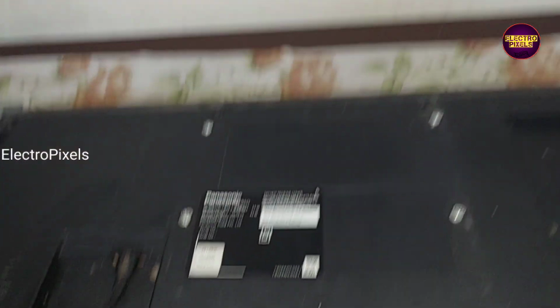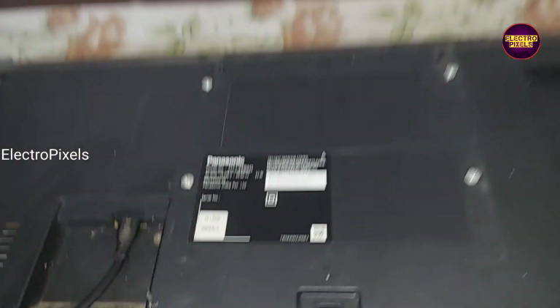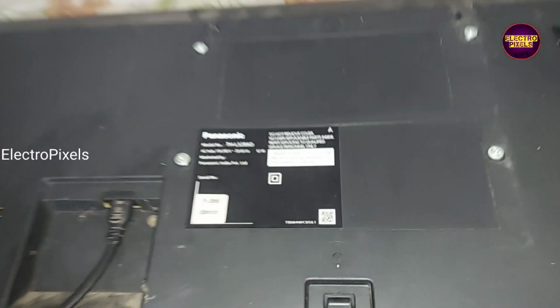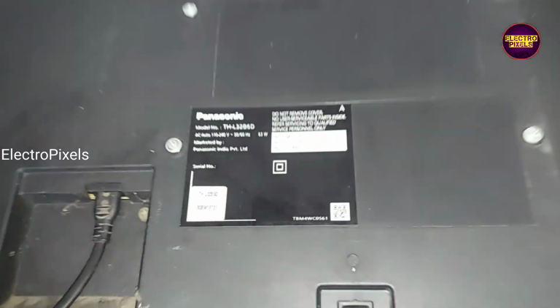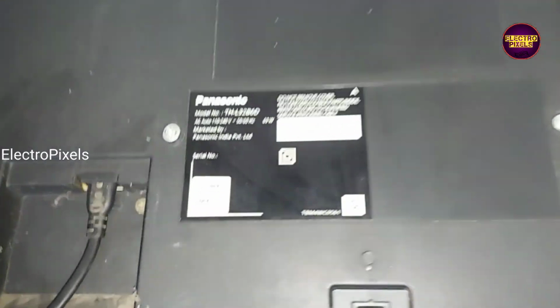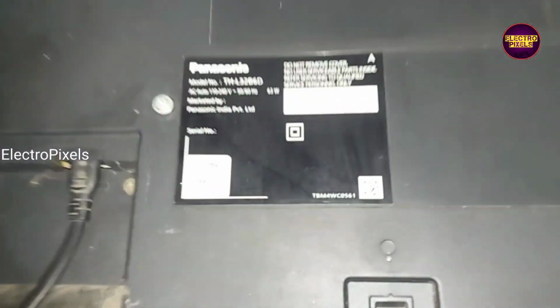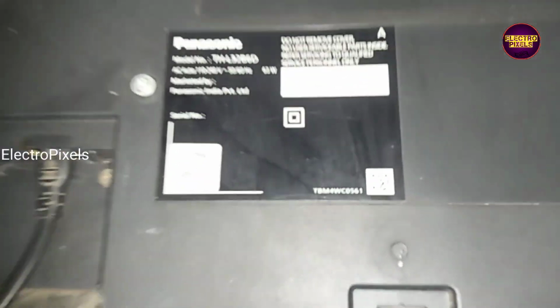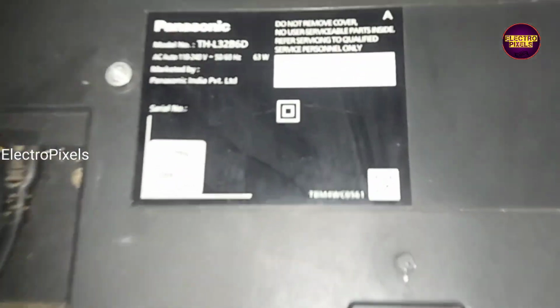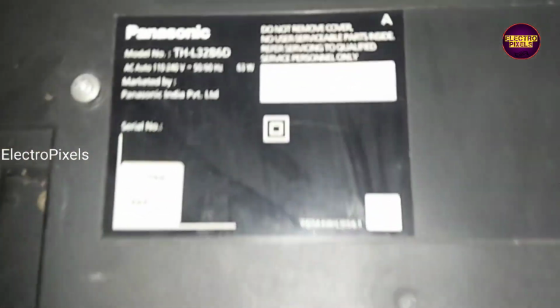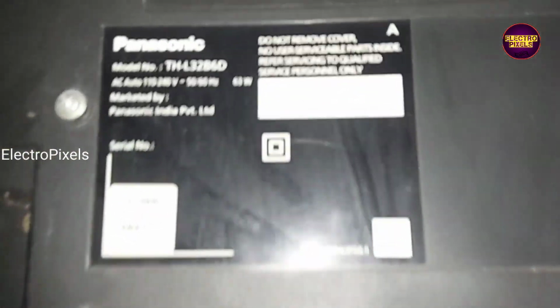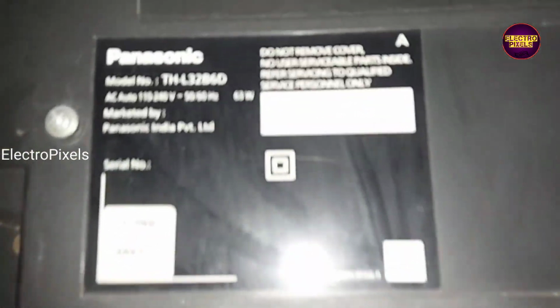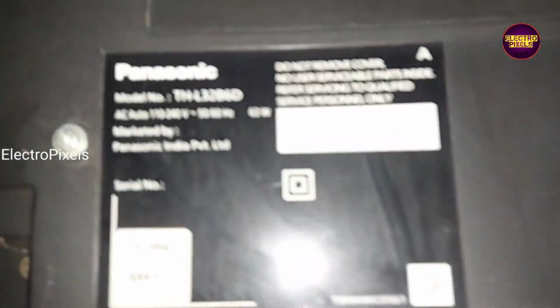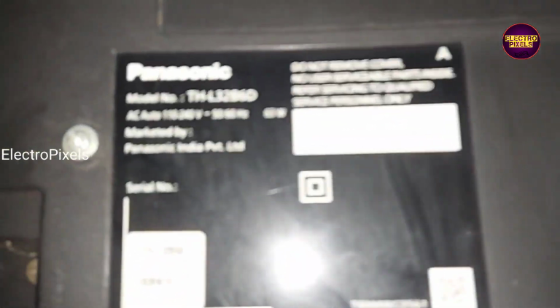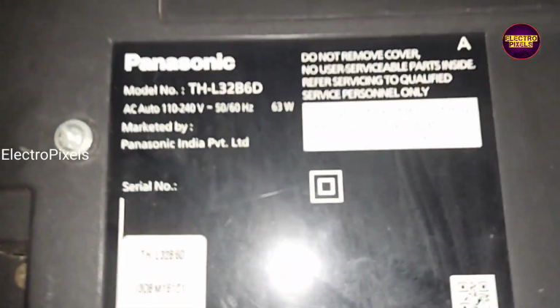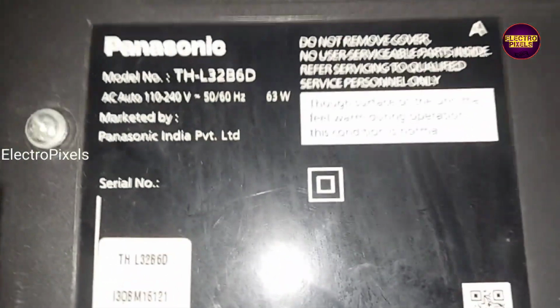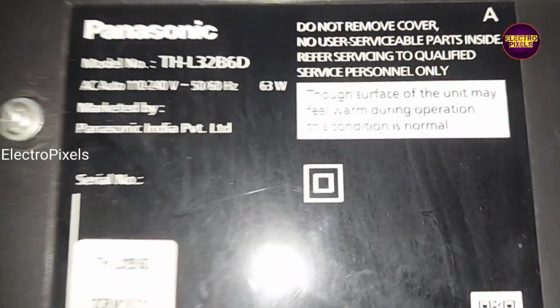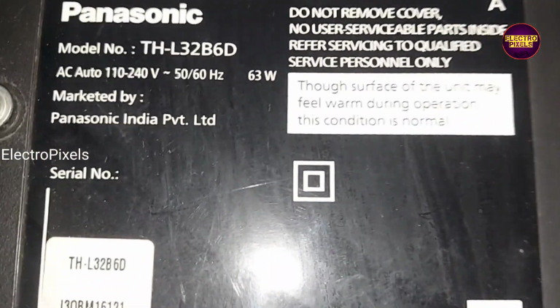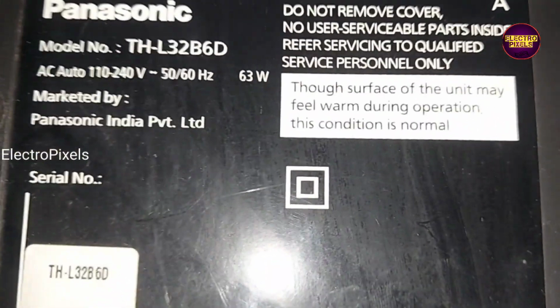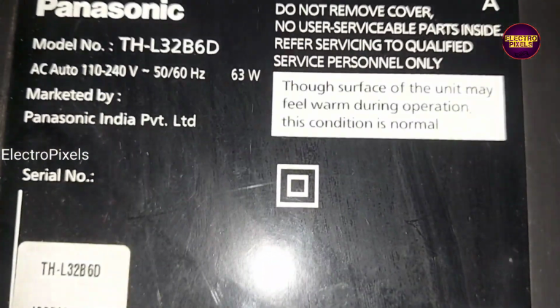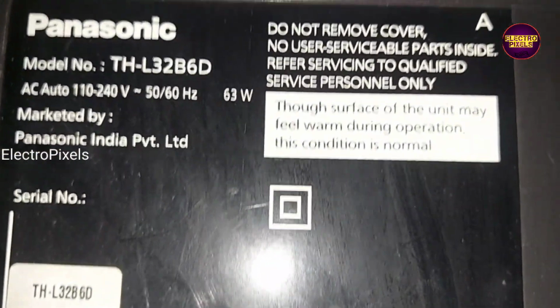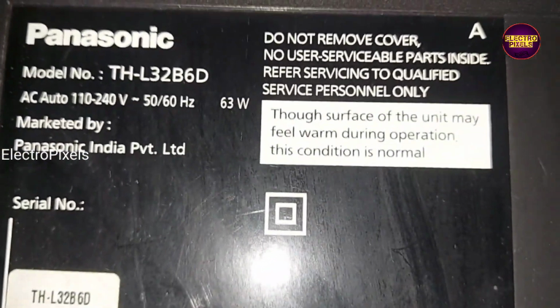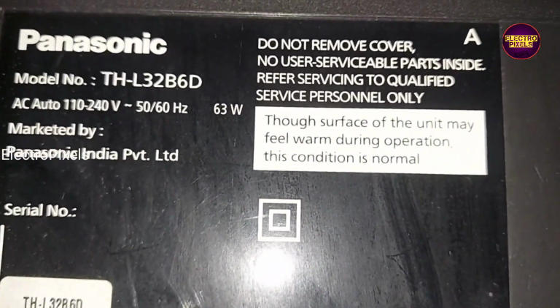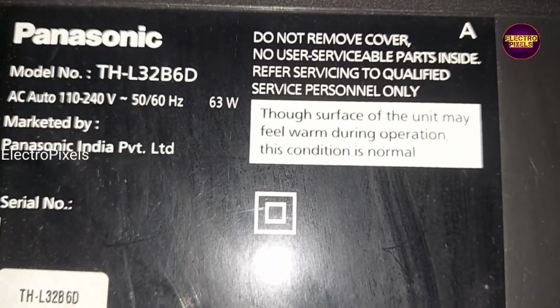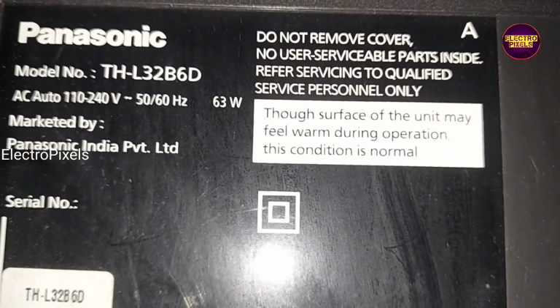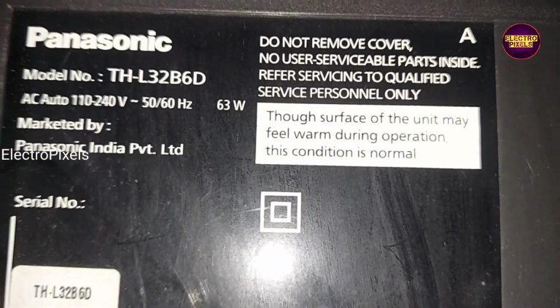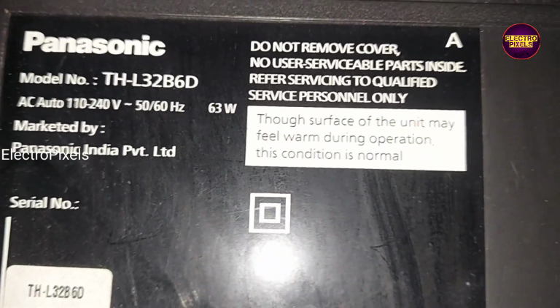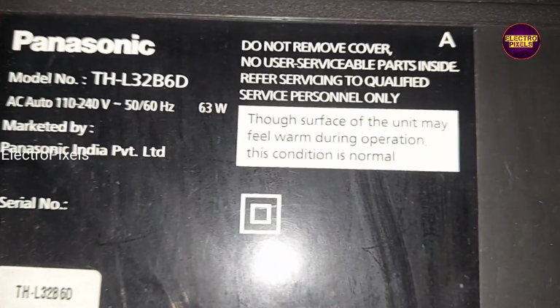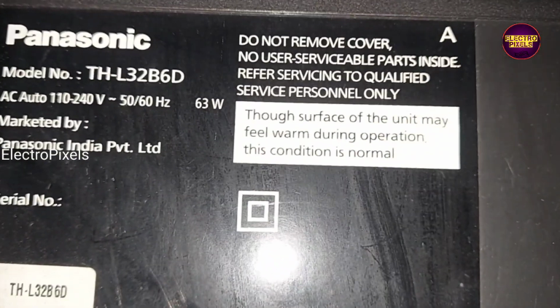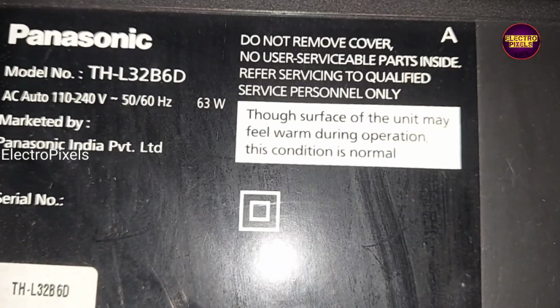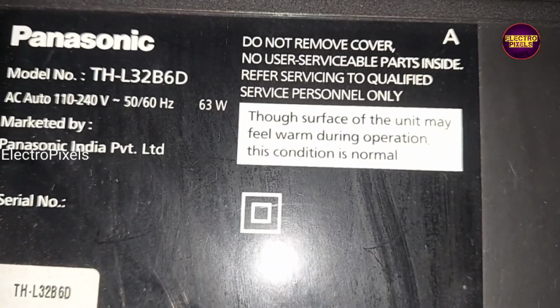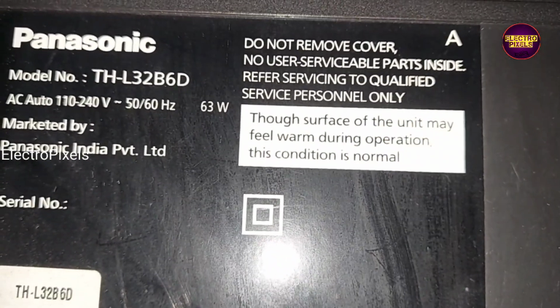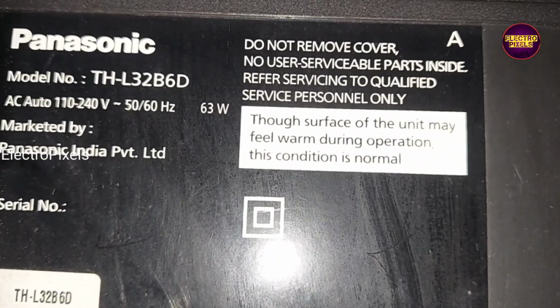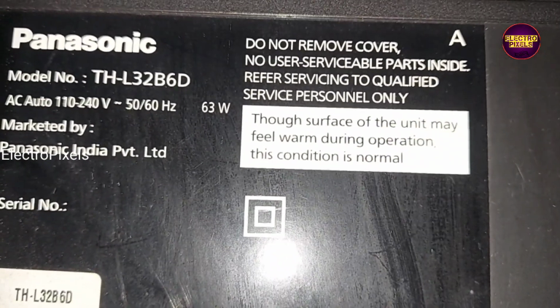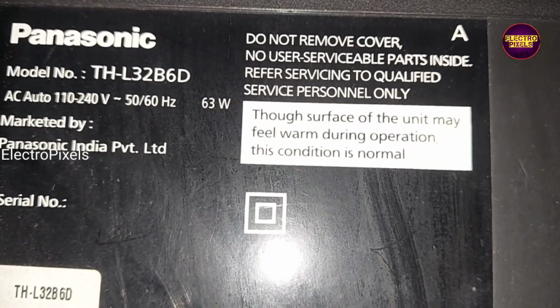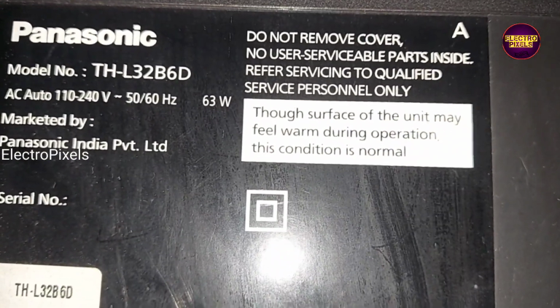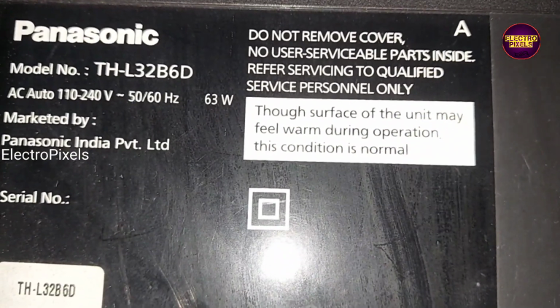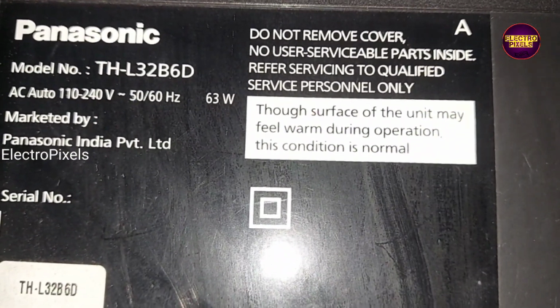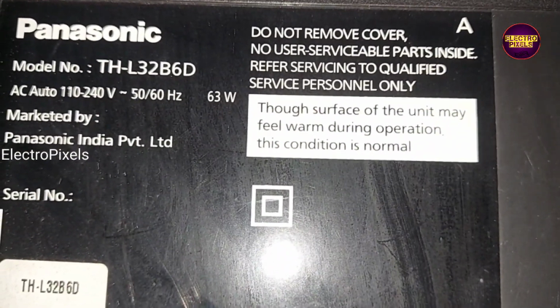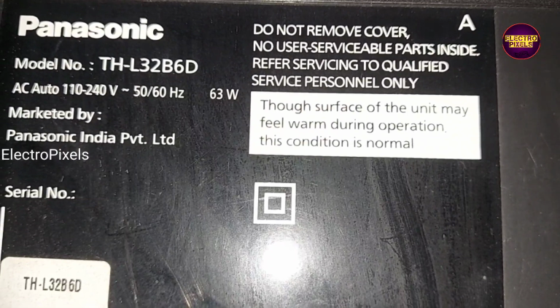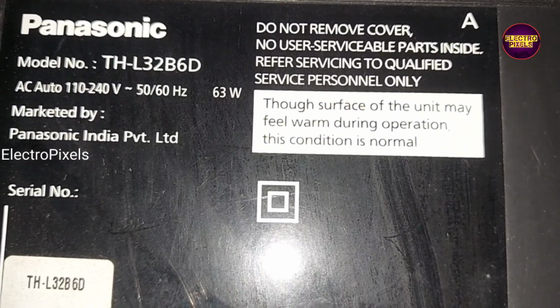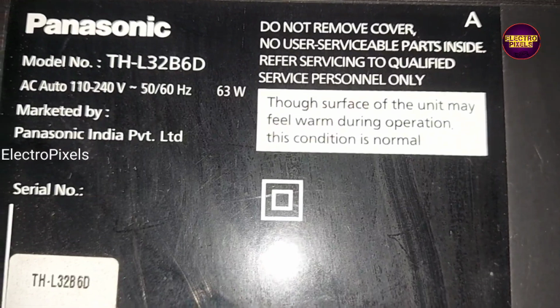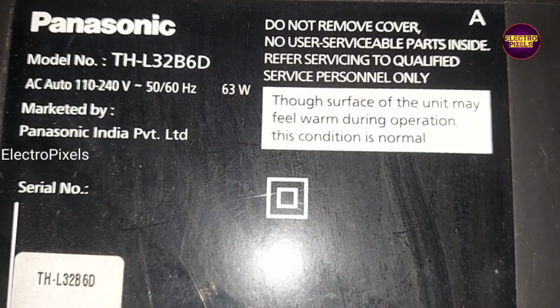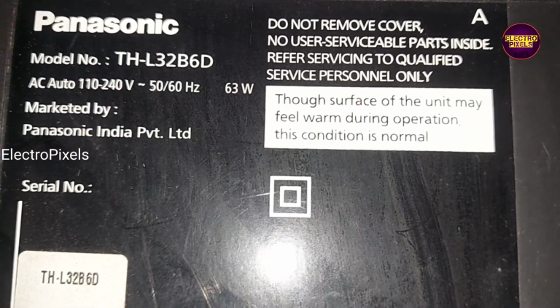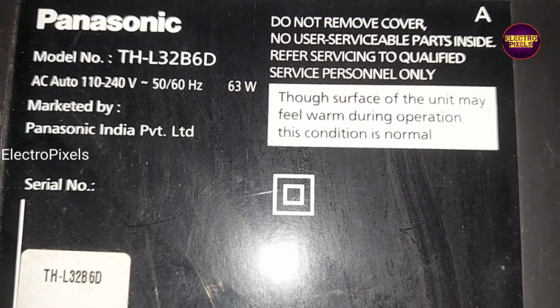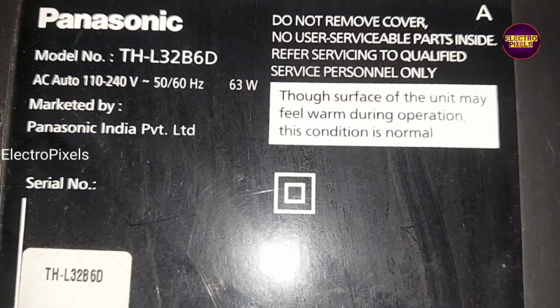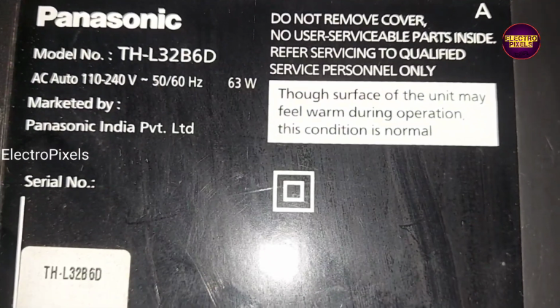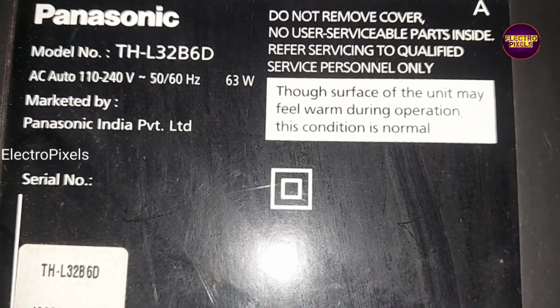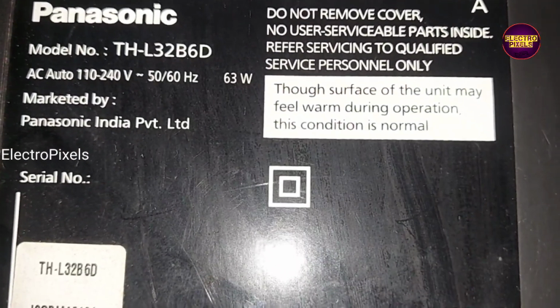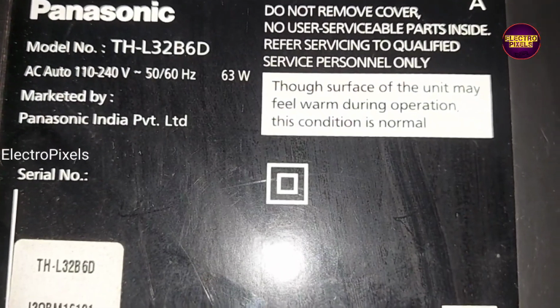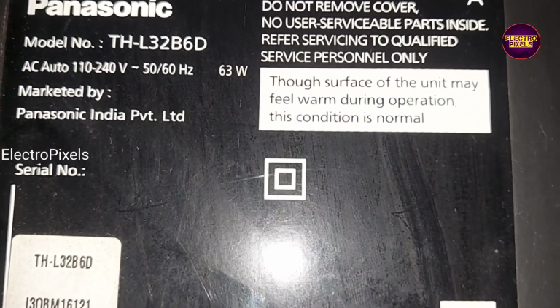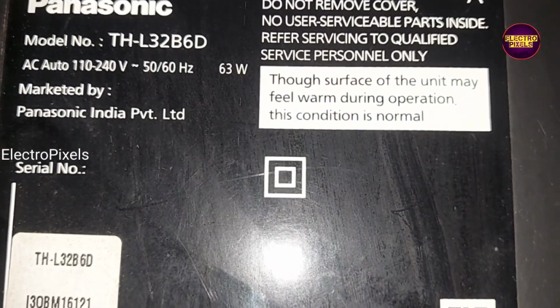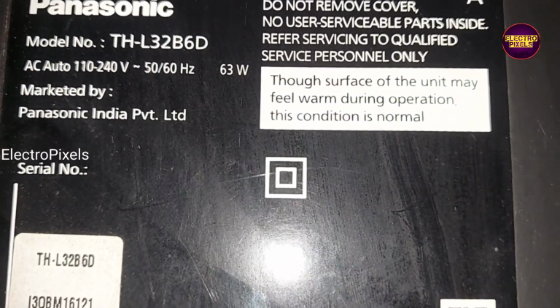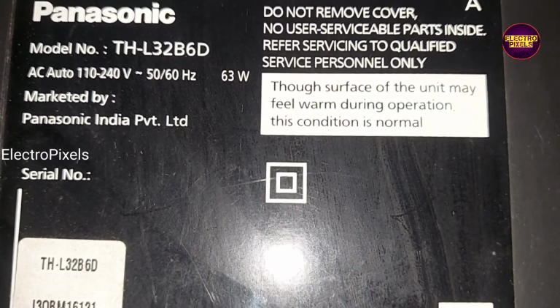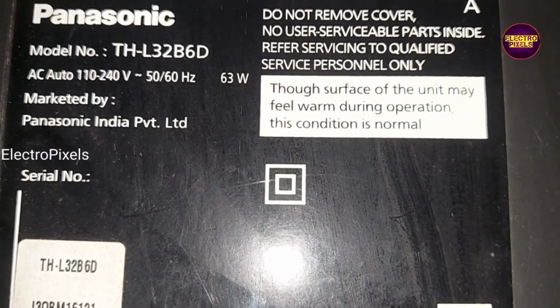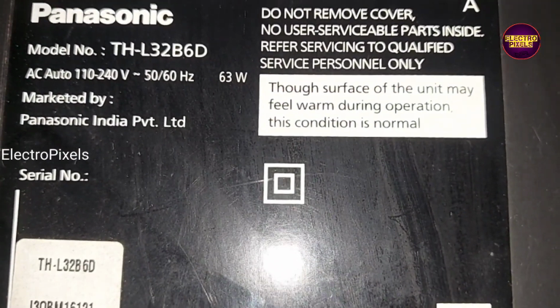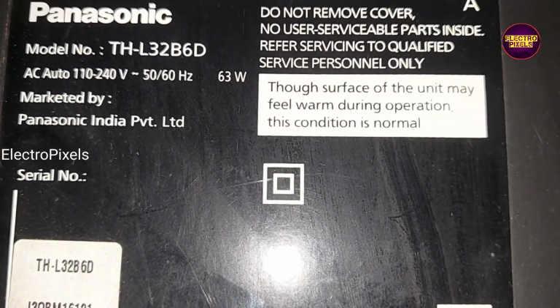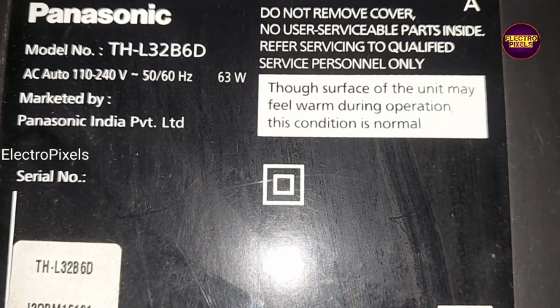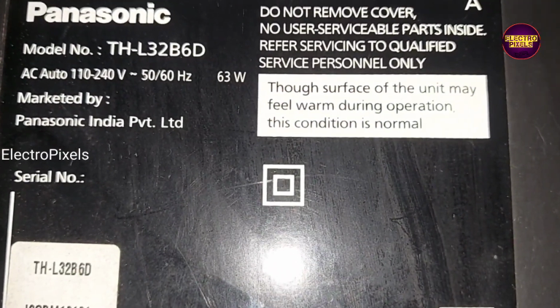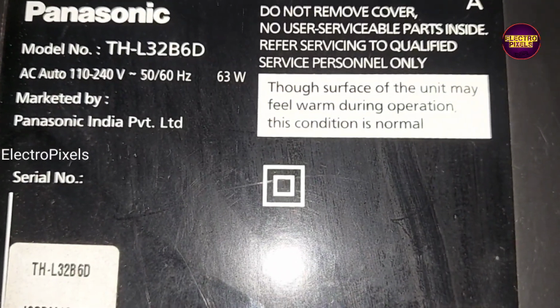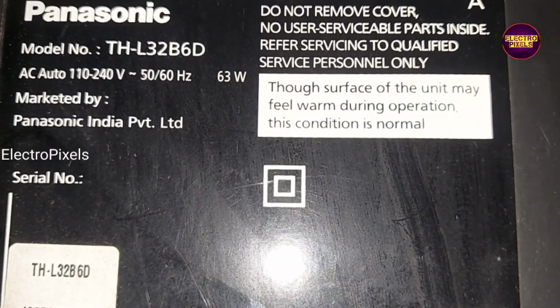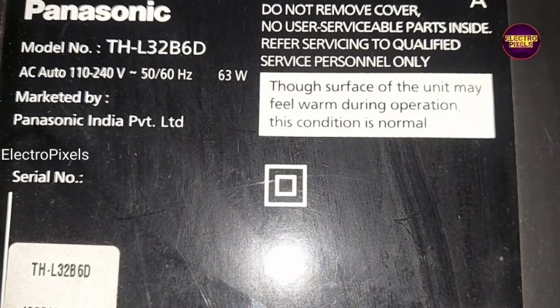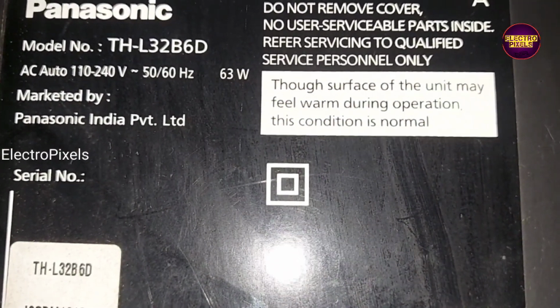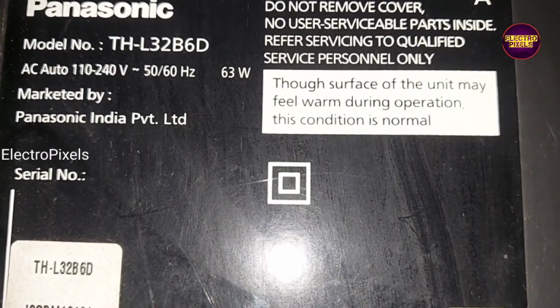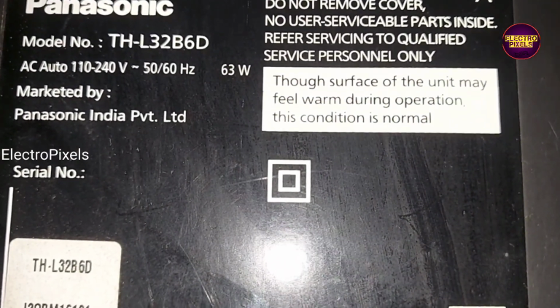This is the model number. These types of complaints are mainly due to backlight protection fault.